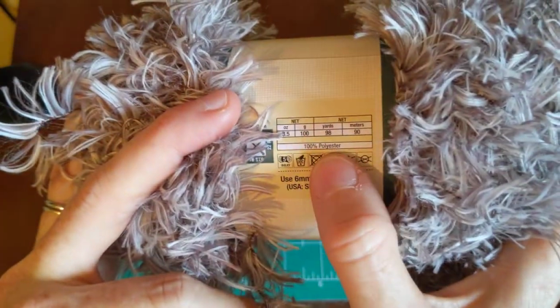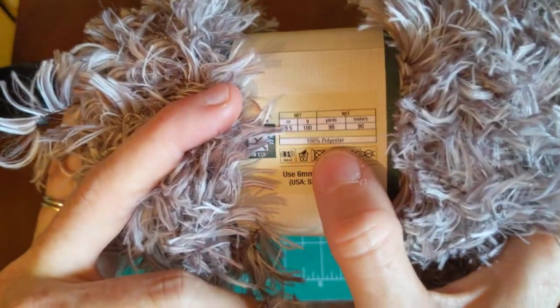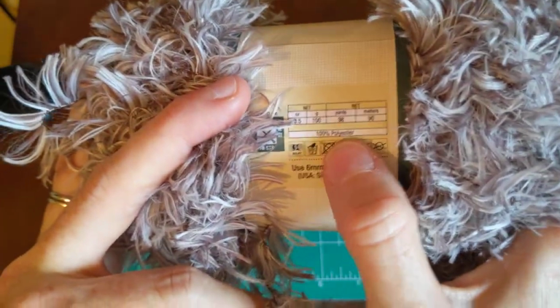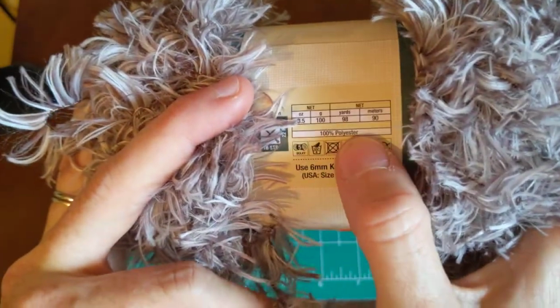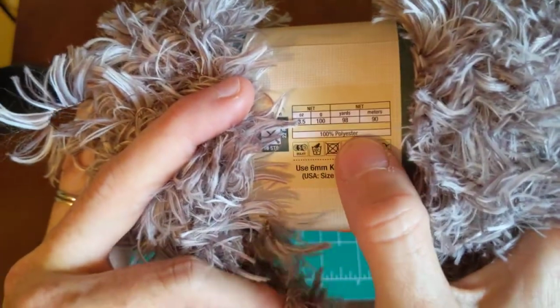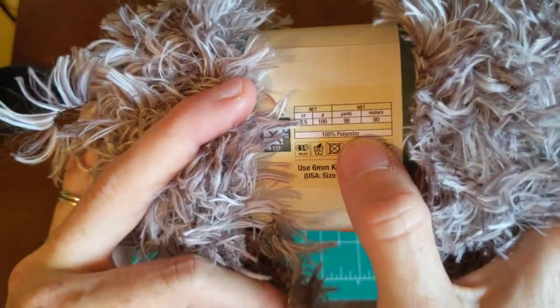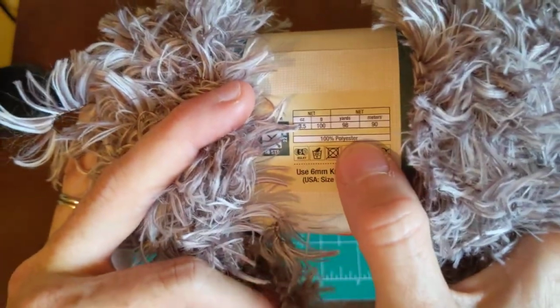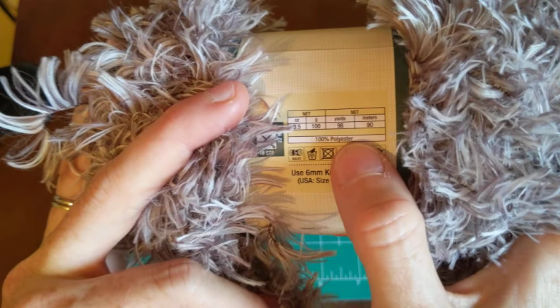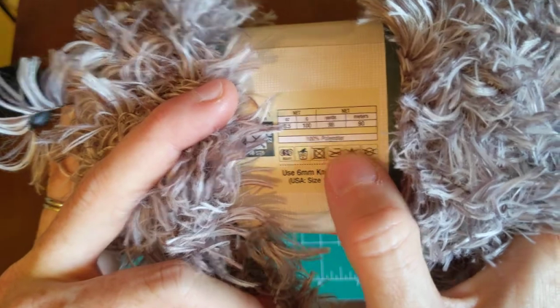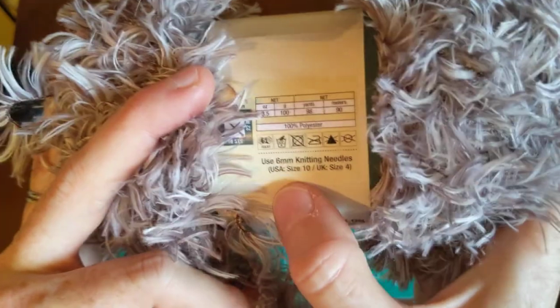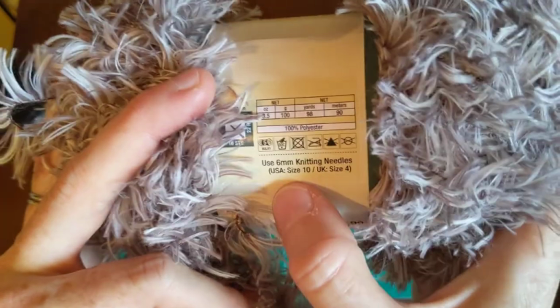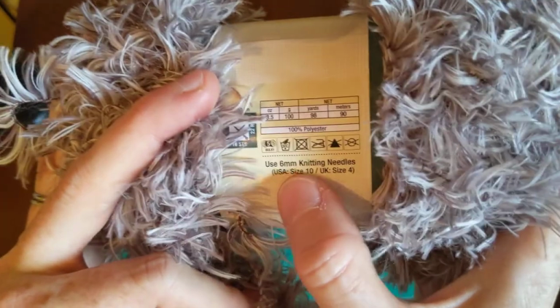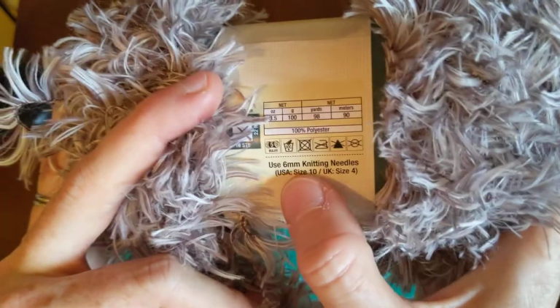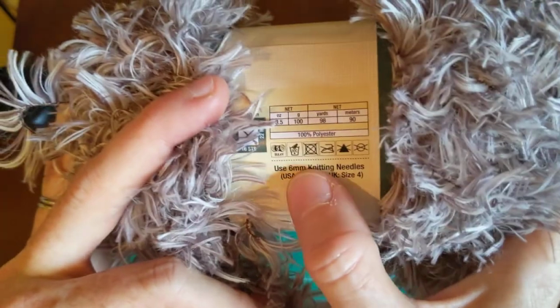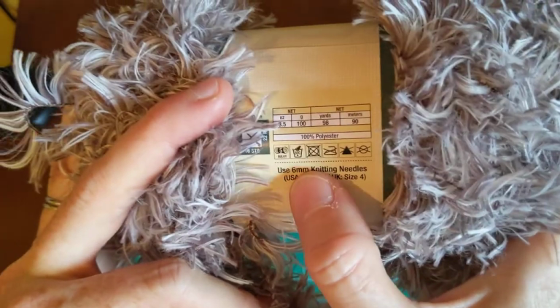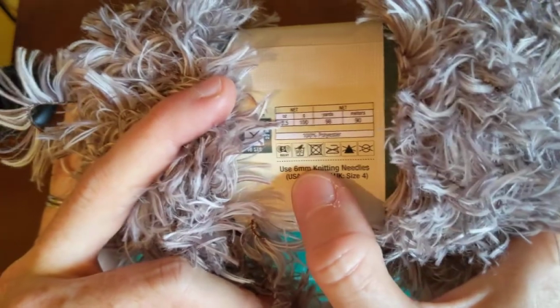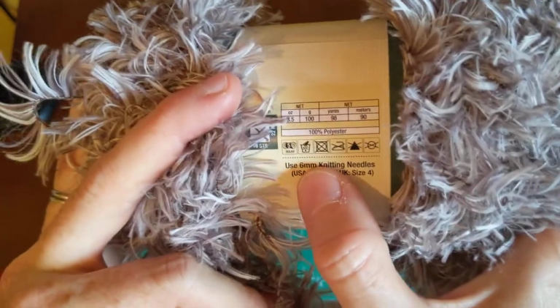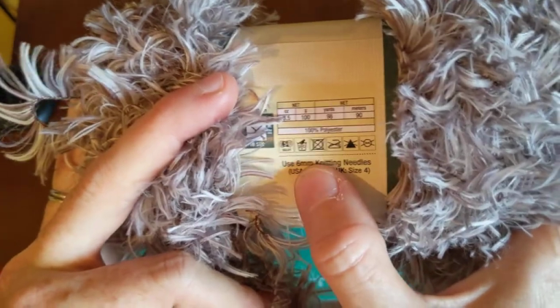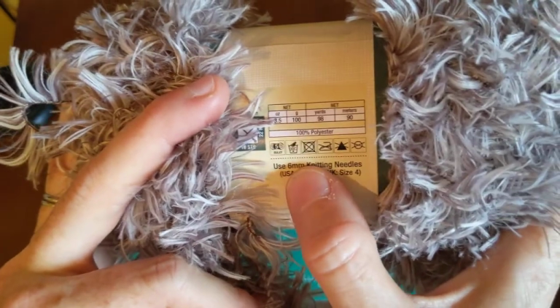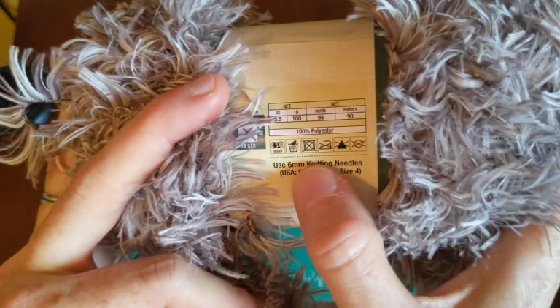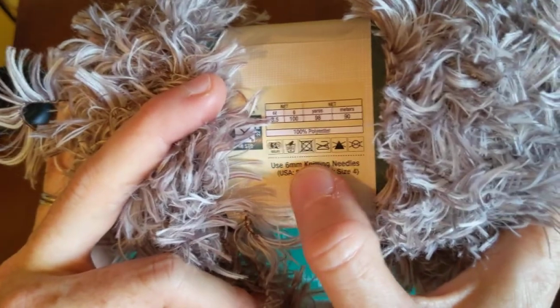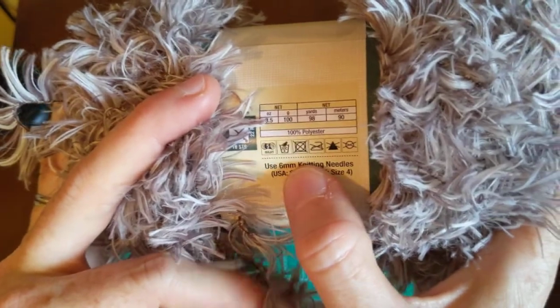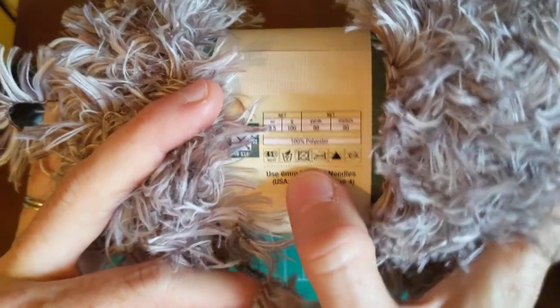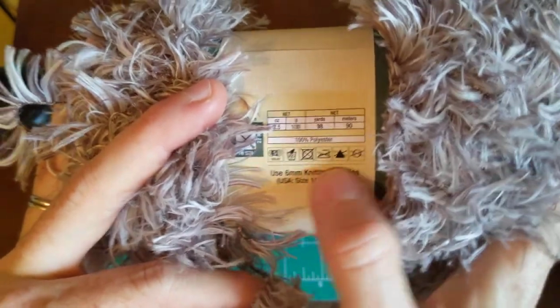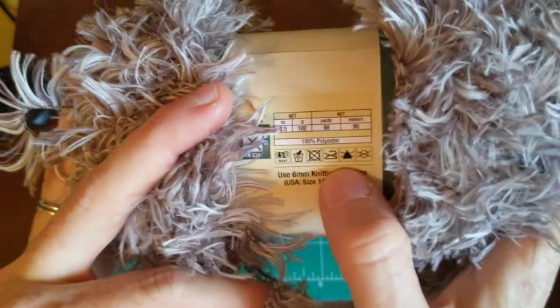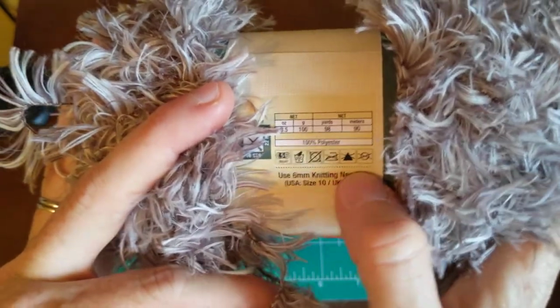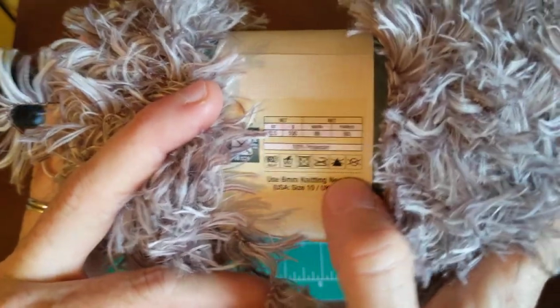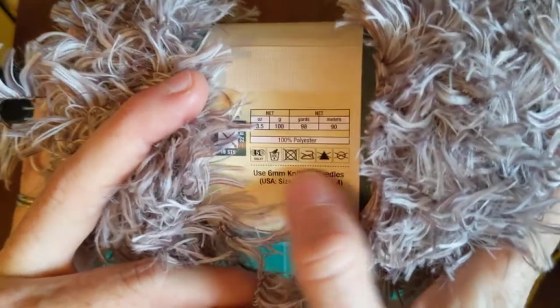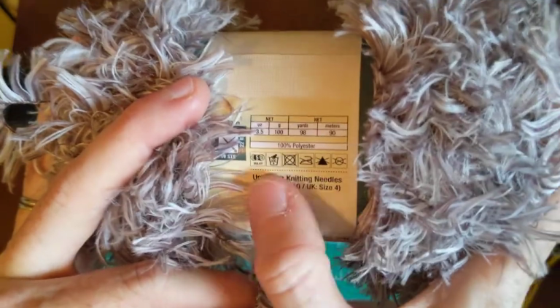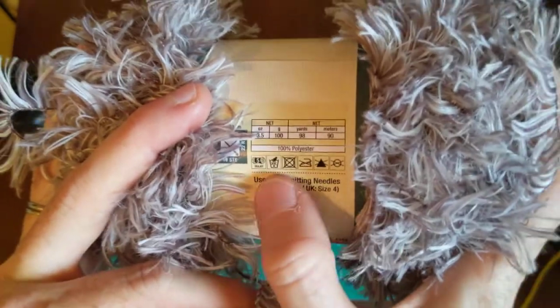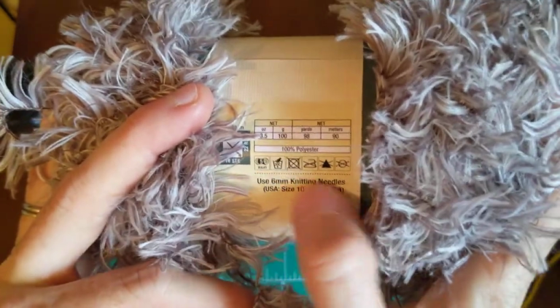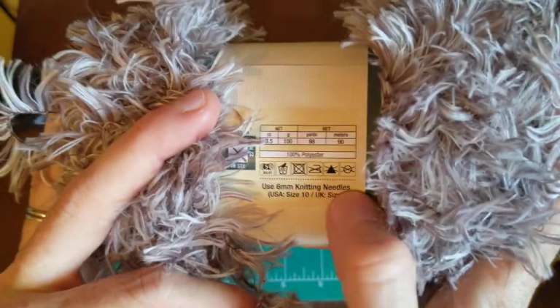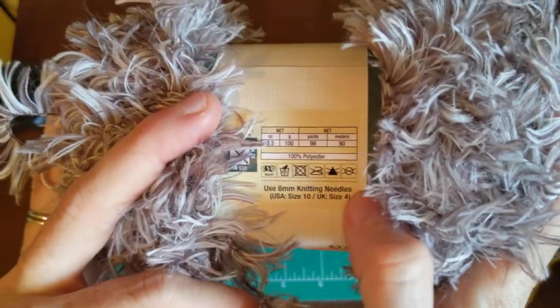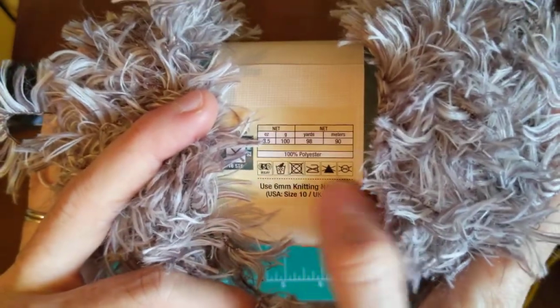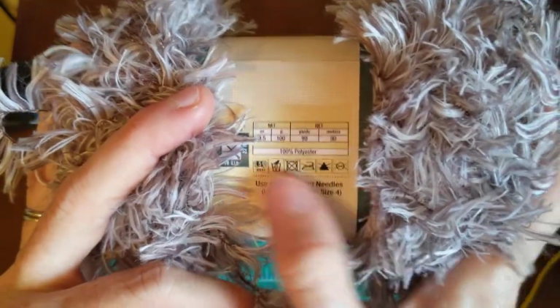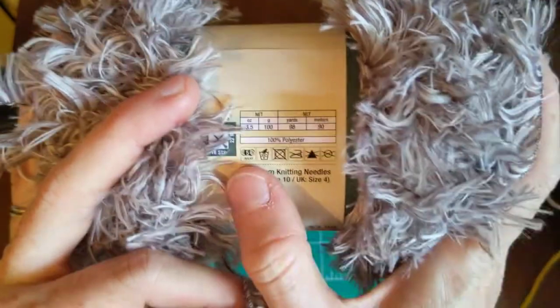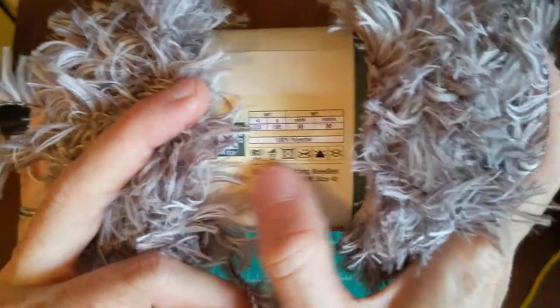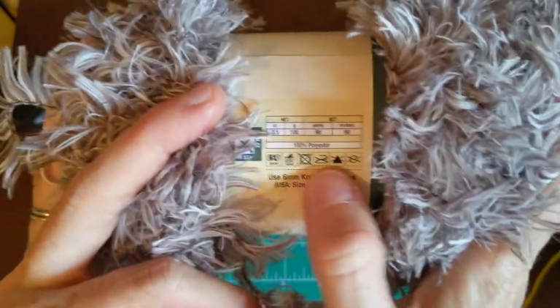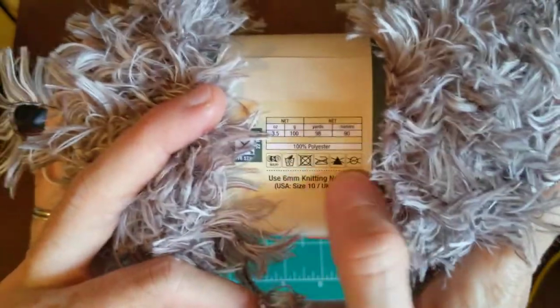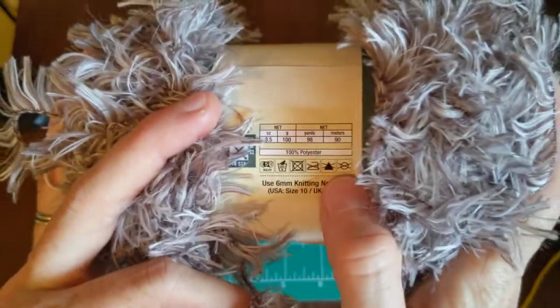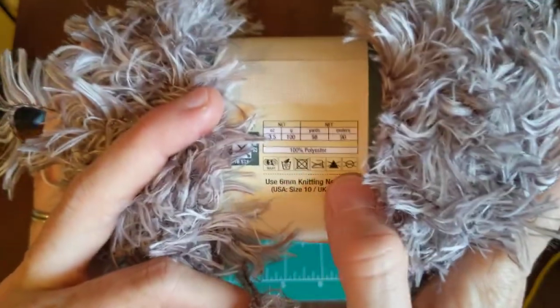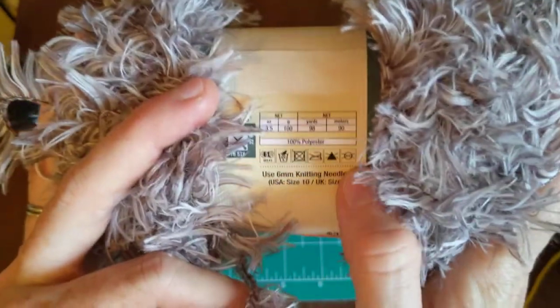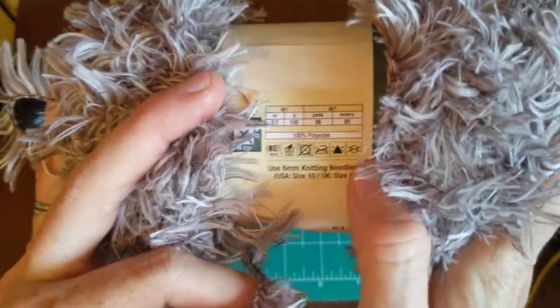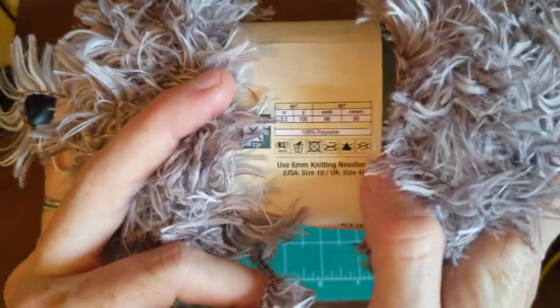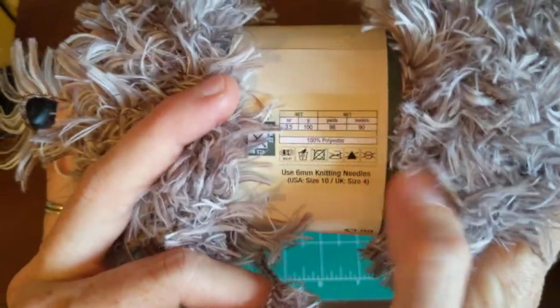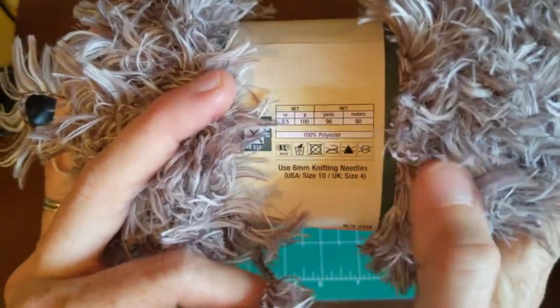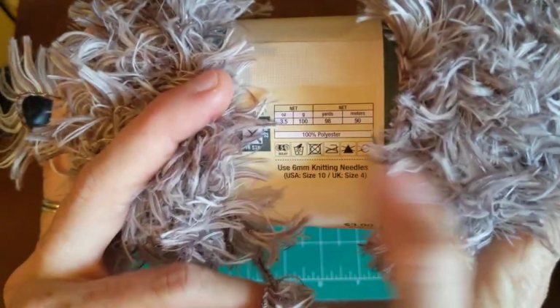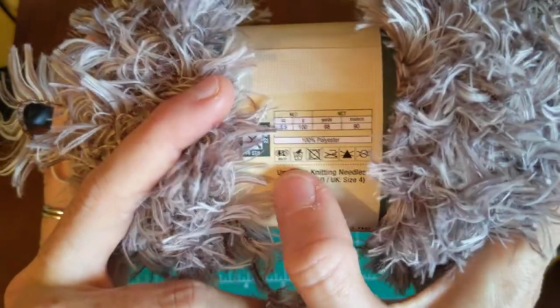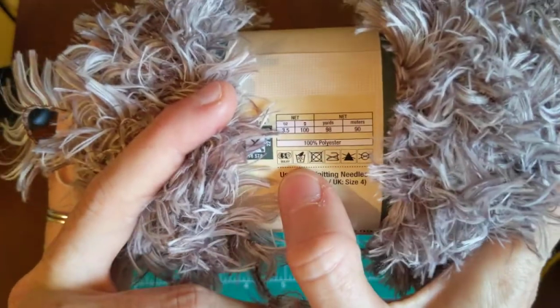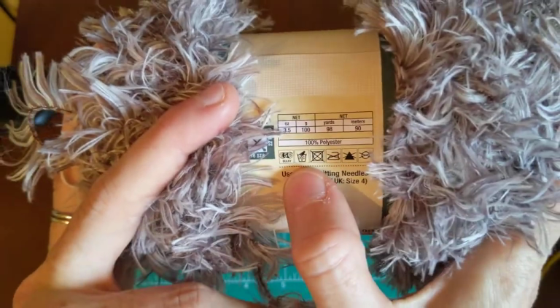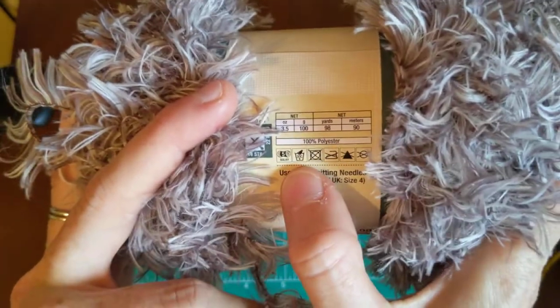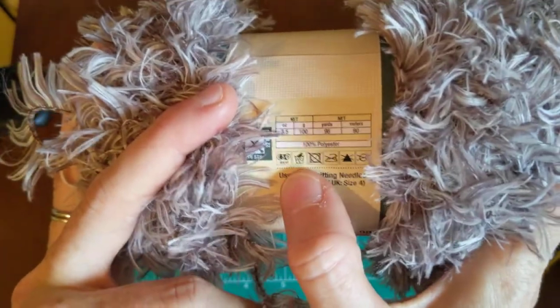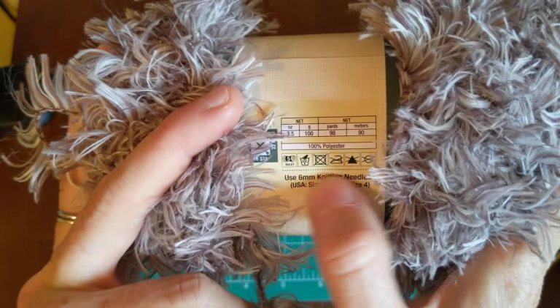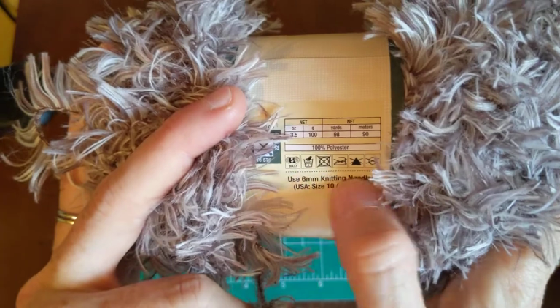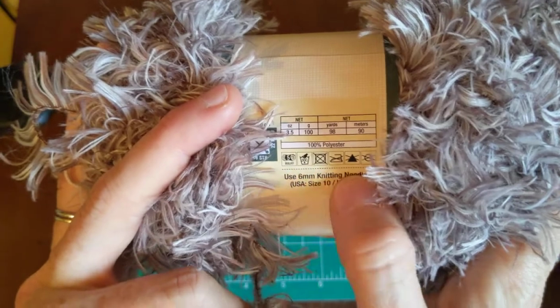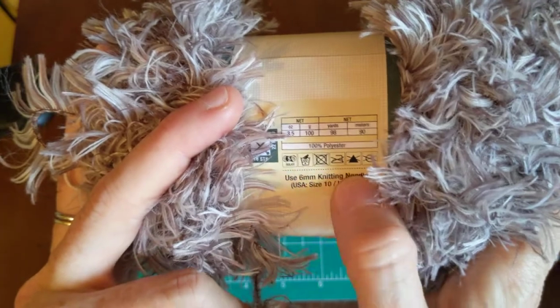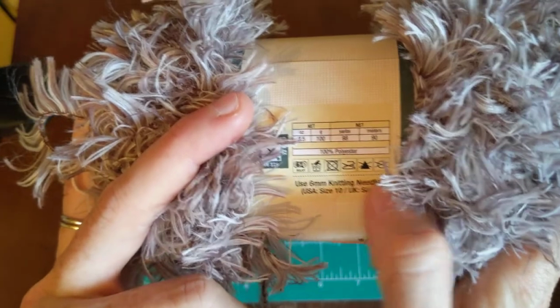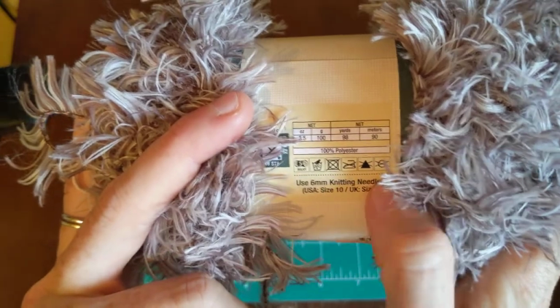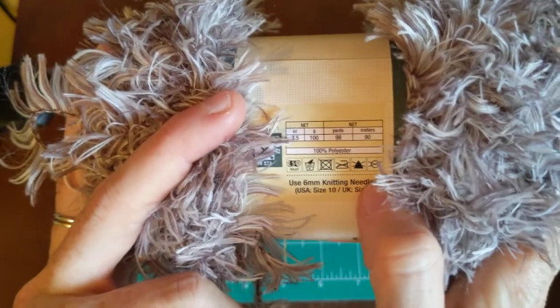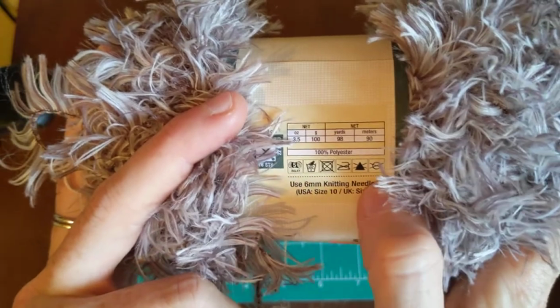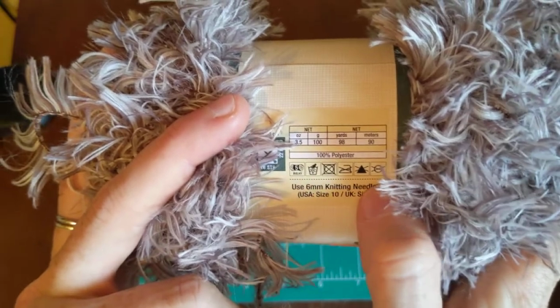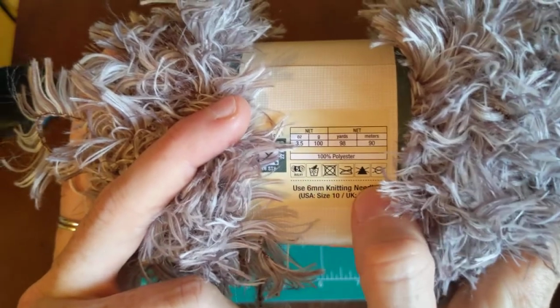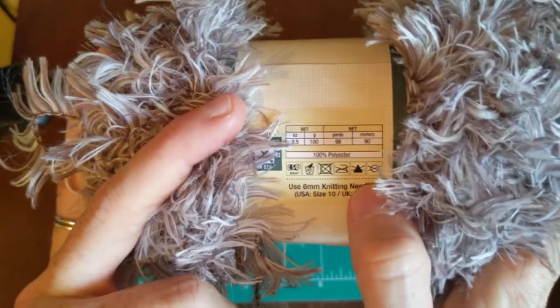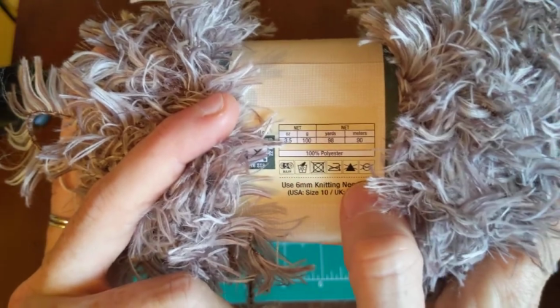It's 100% polyester. It does say don't put it in the dryer — probably because of the heat and it might melt. But I threw it in there anyway.